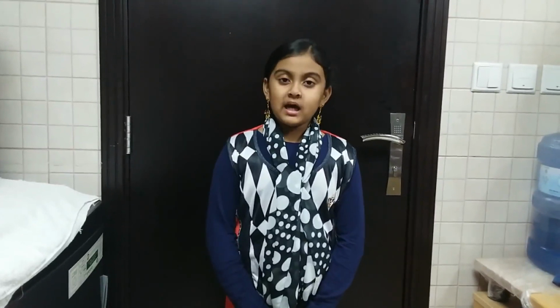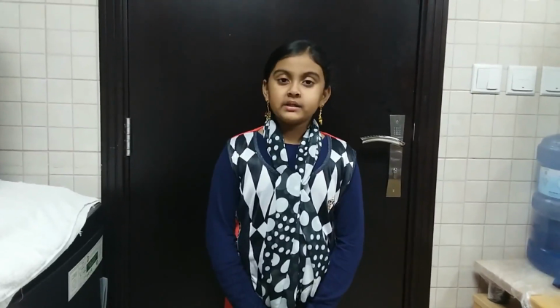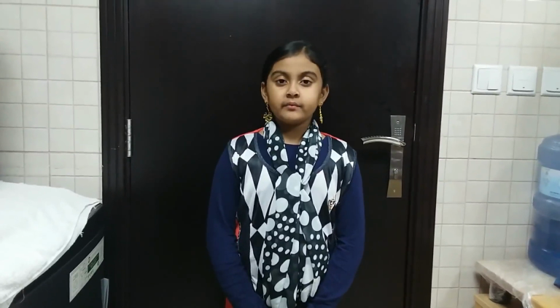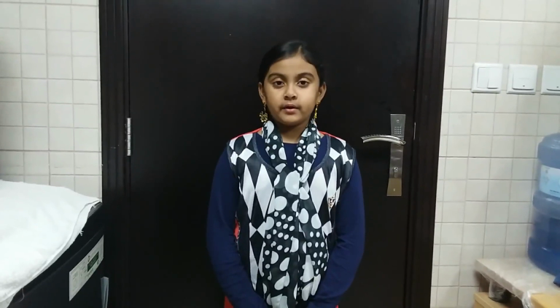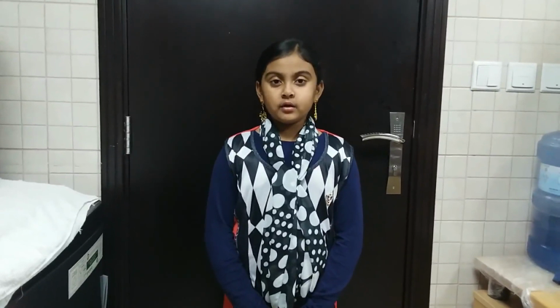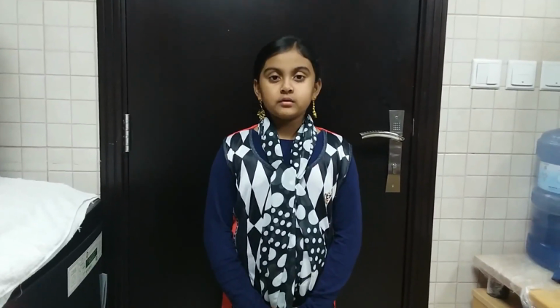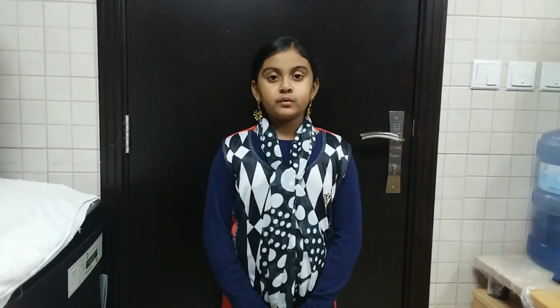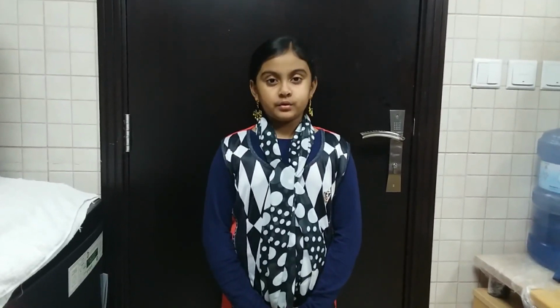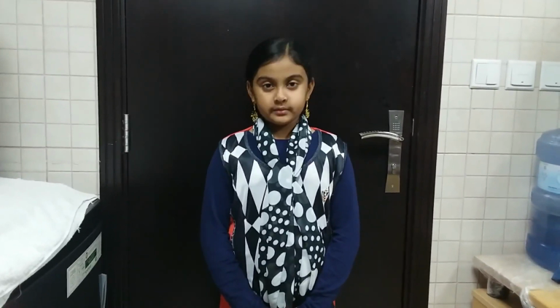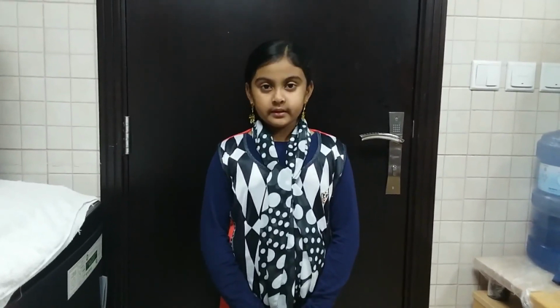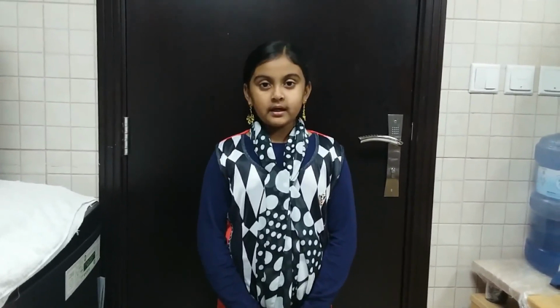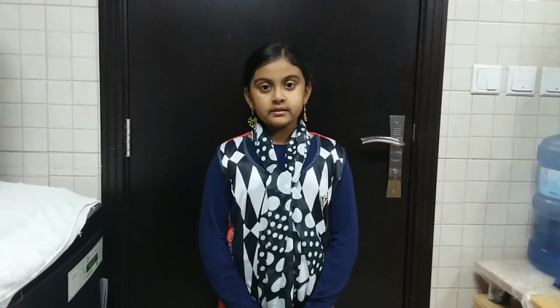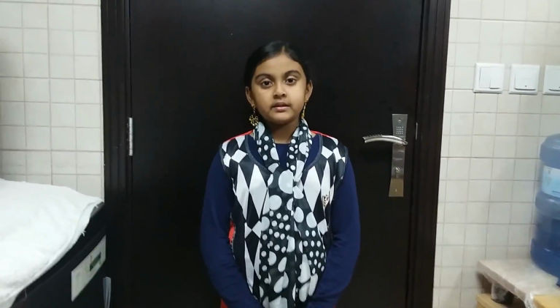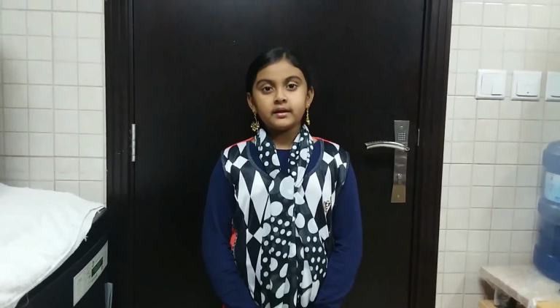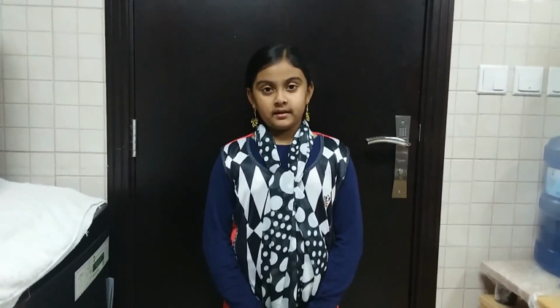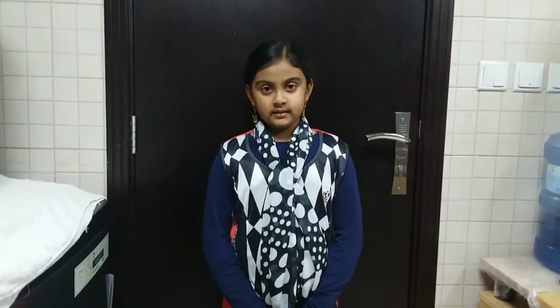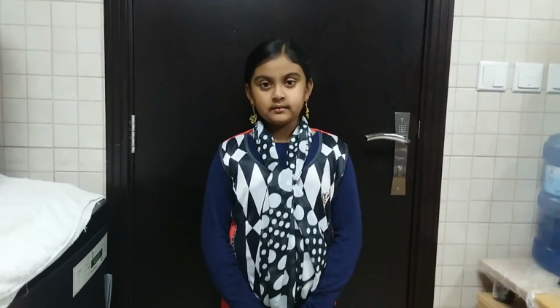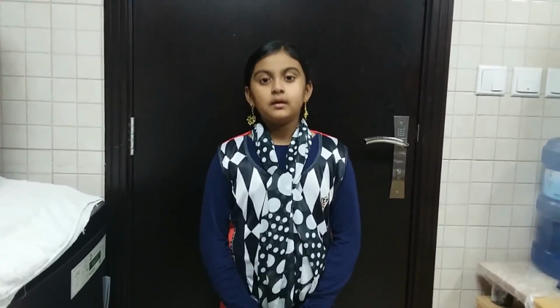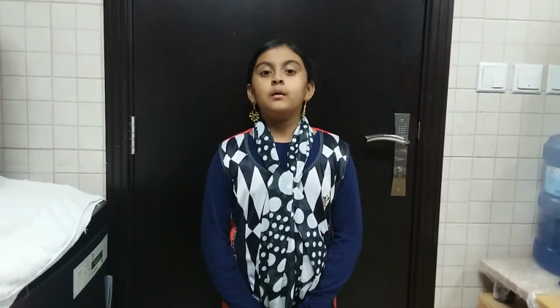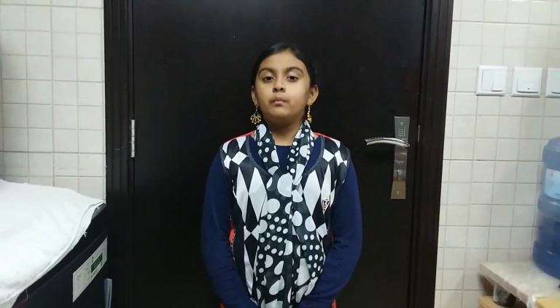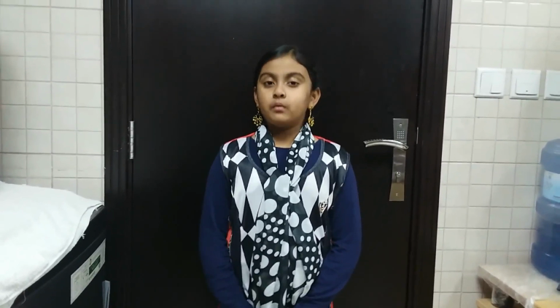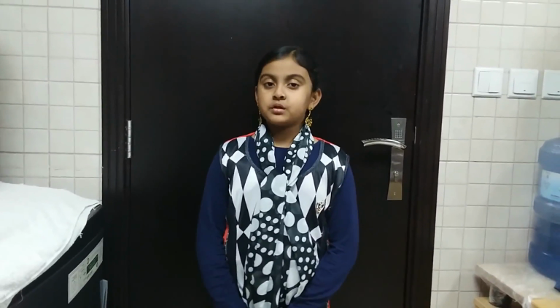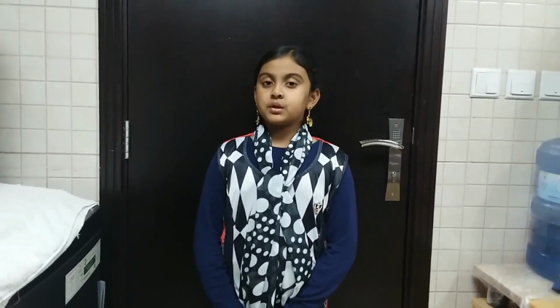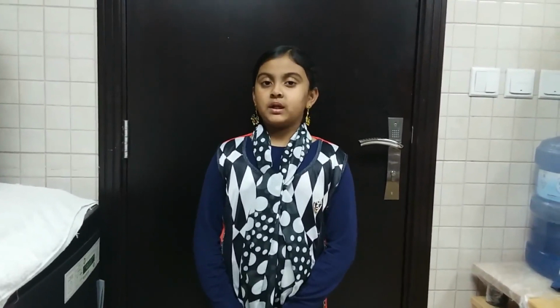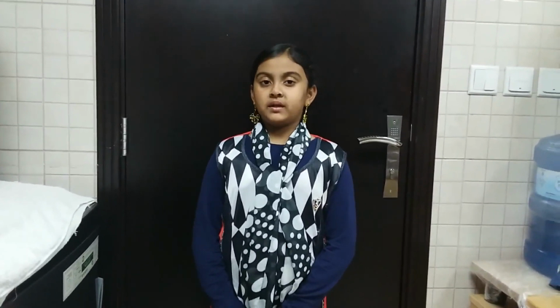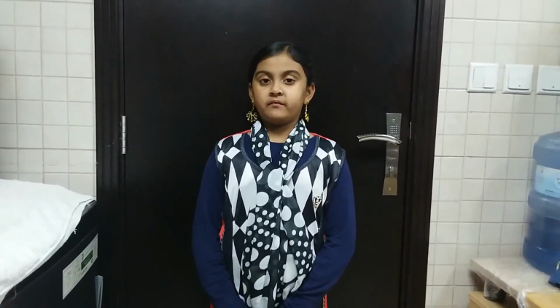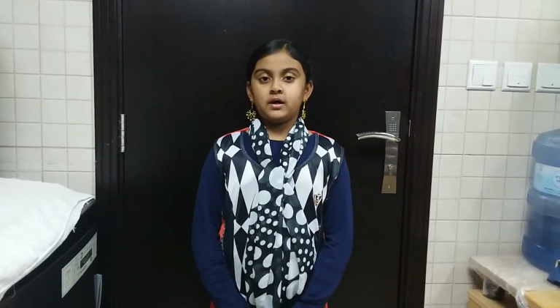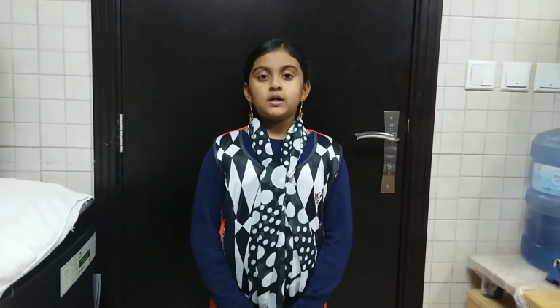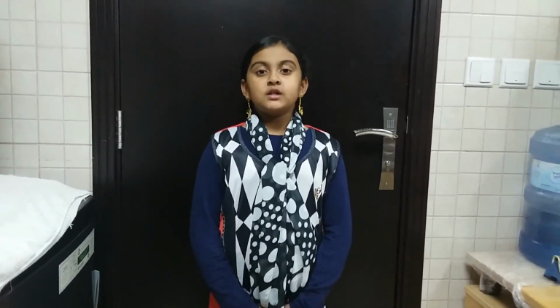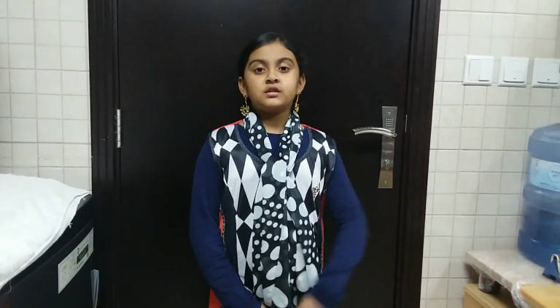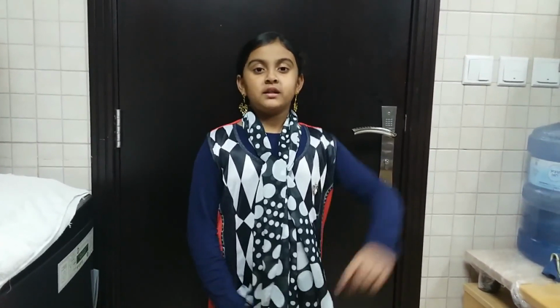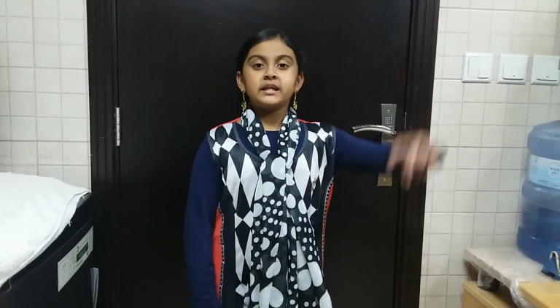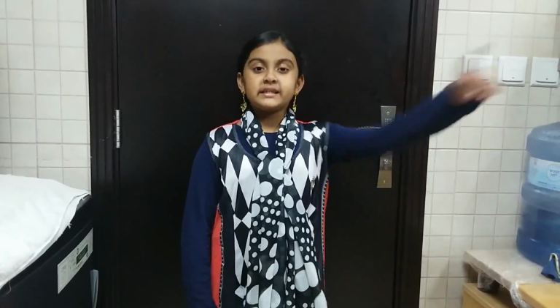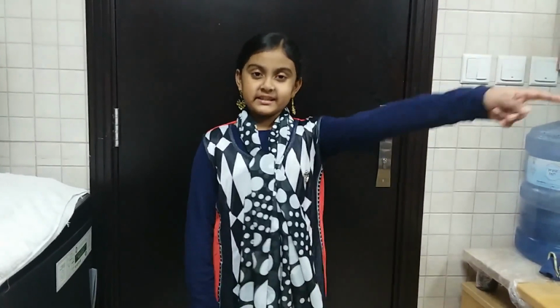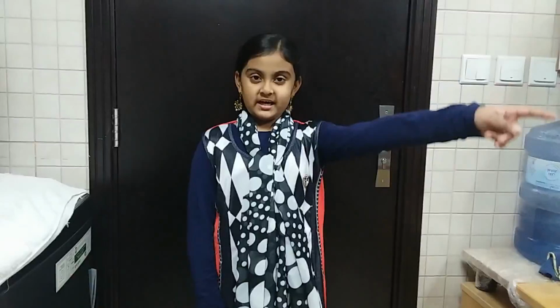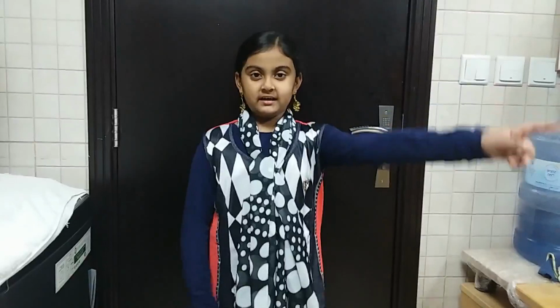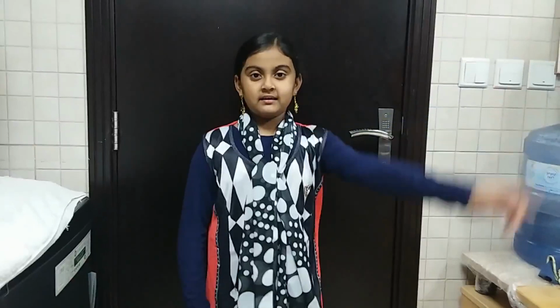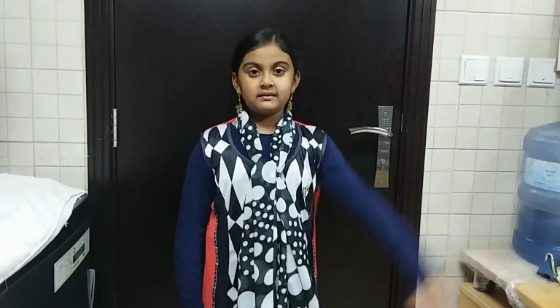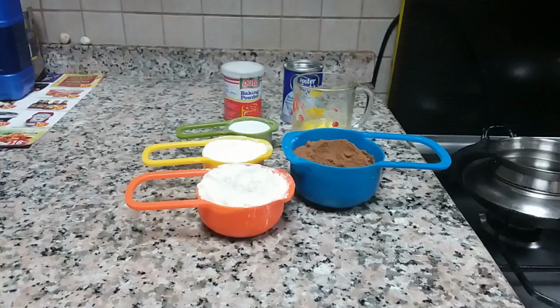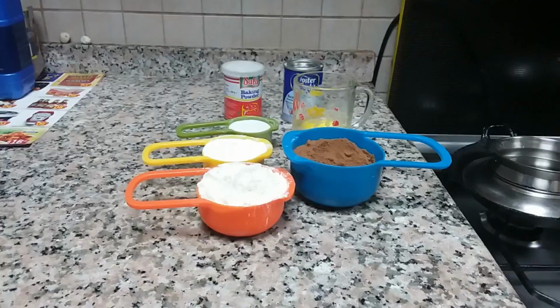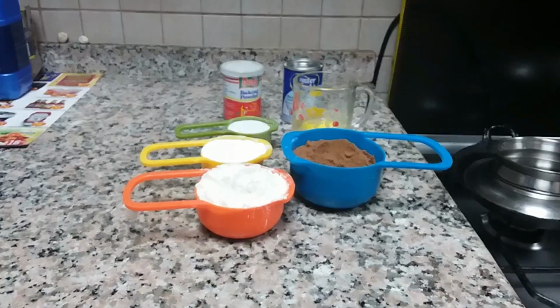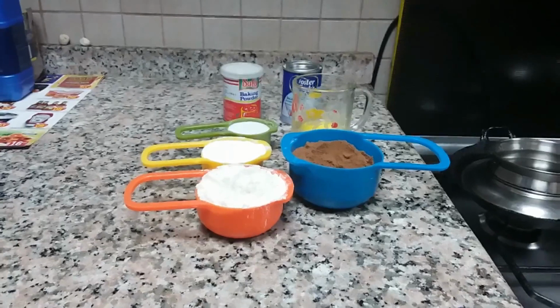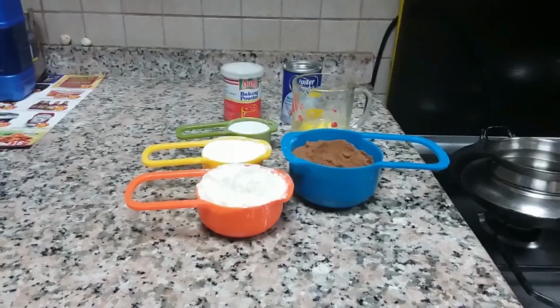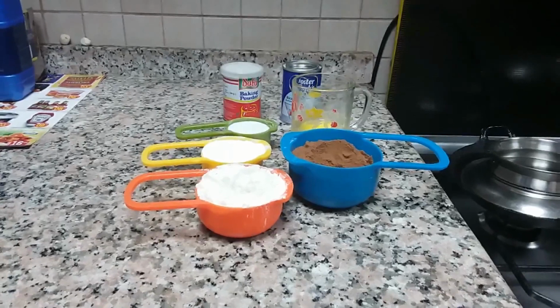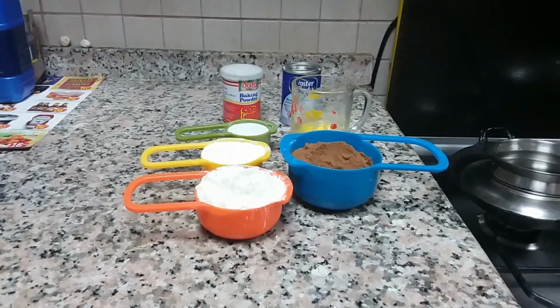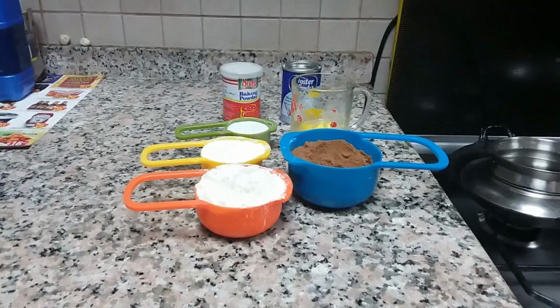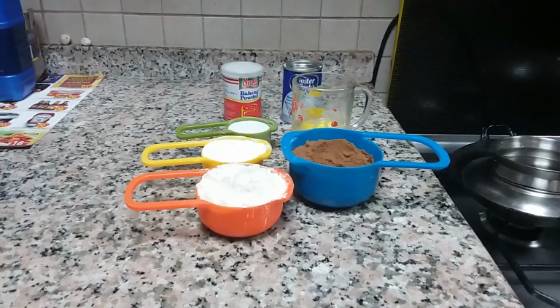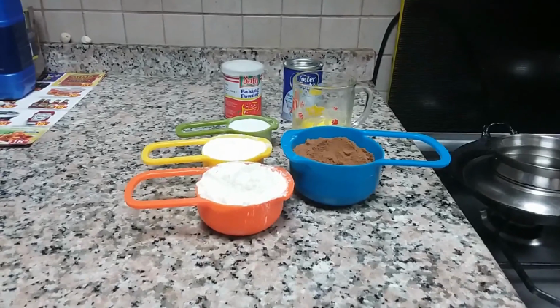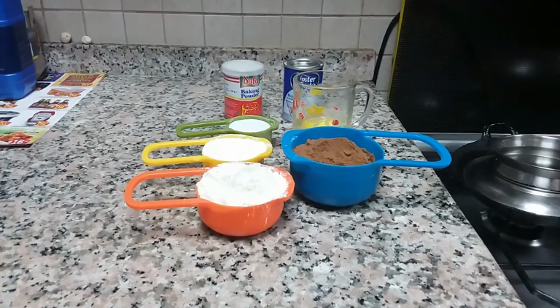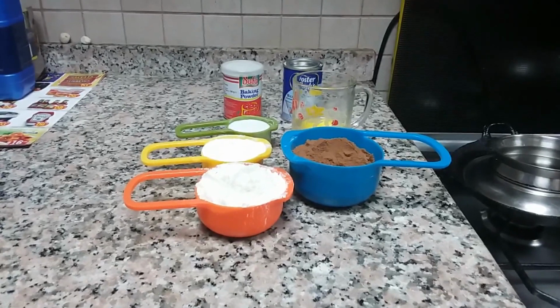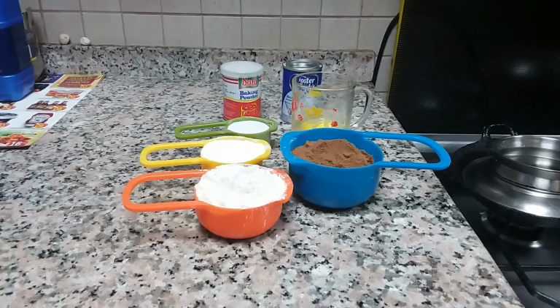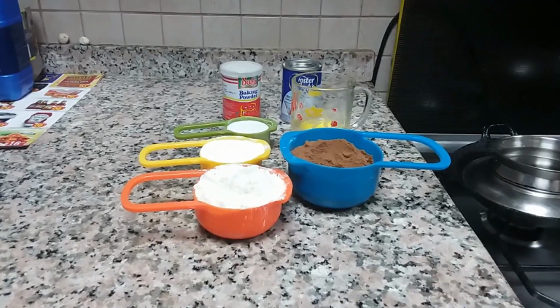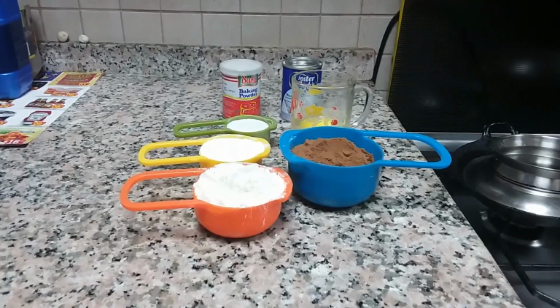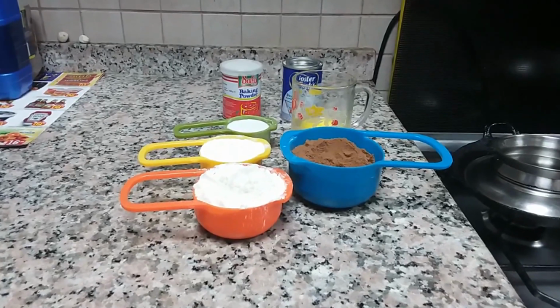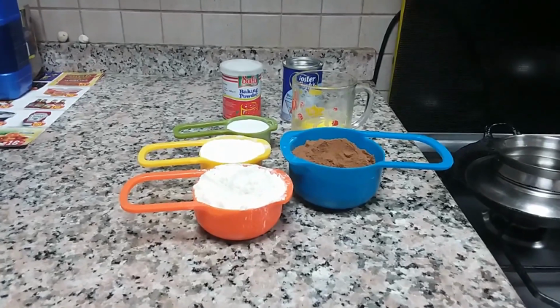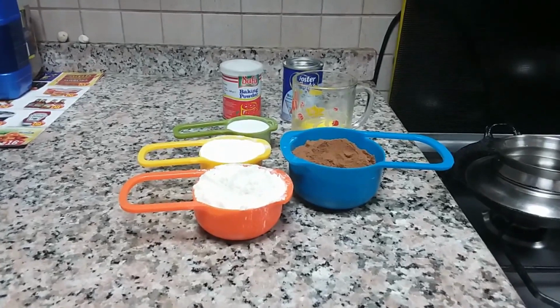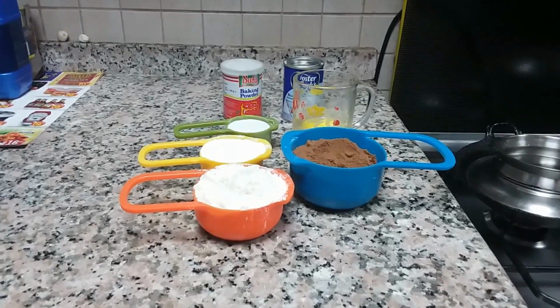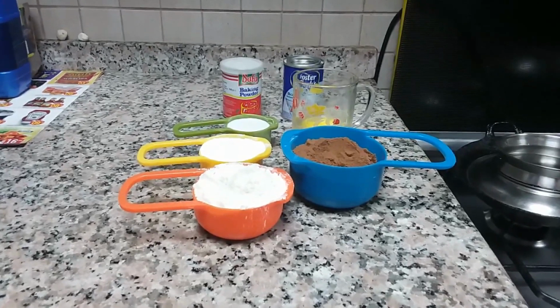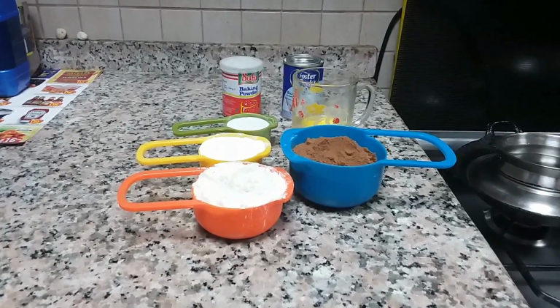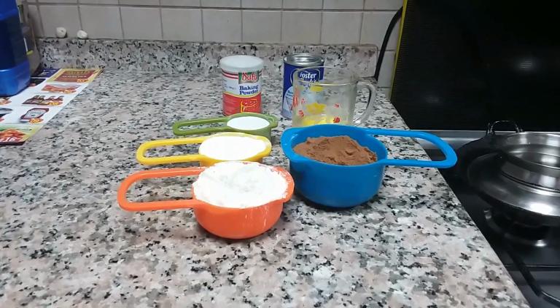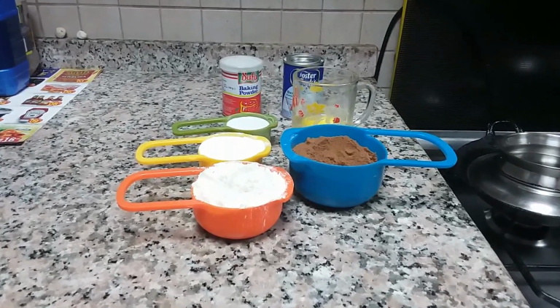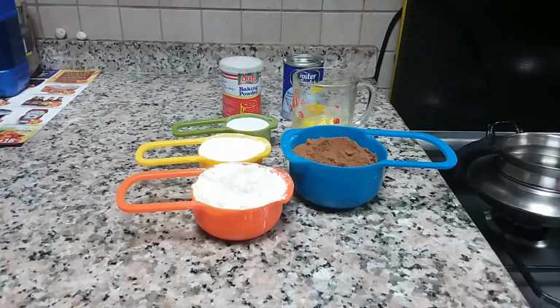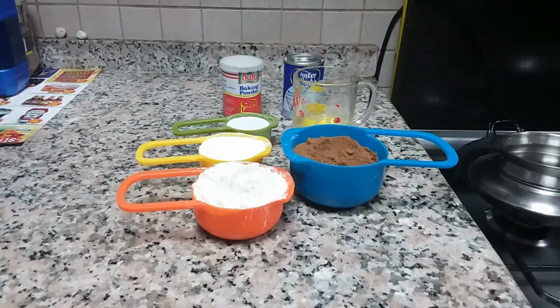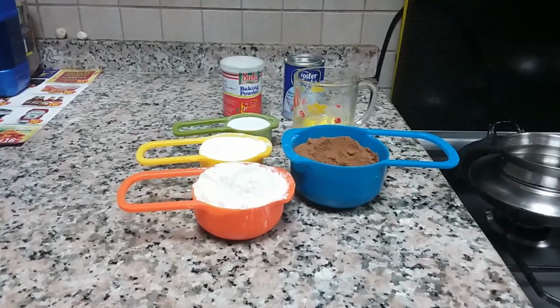Last video's question answer is Burj Khalifa. So let's start. First let's see the Milo cake's ingredients.